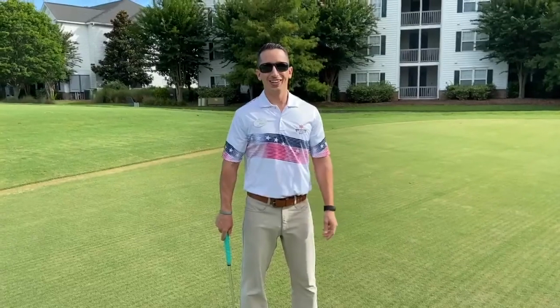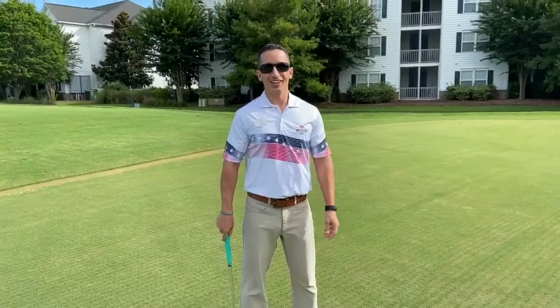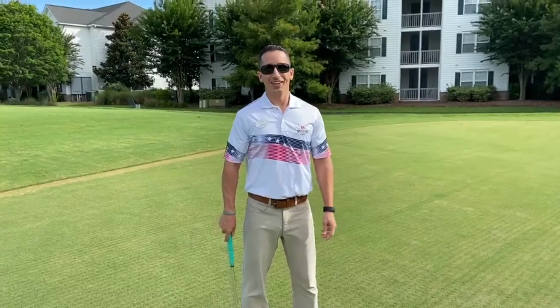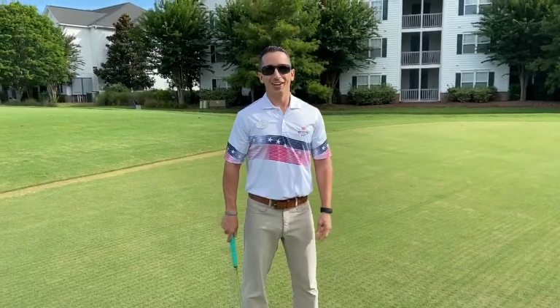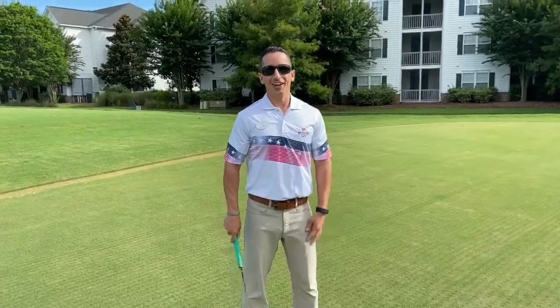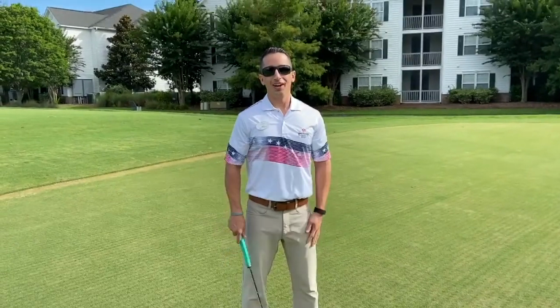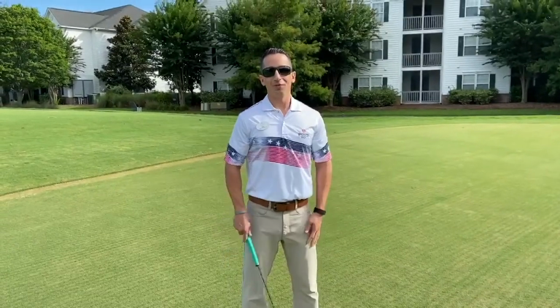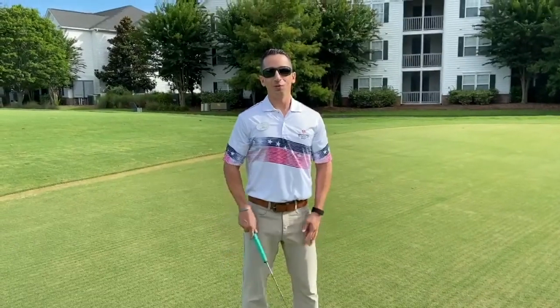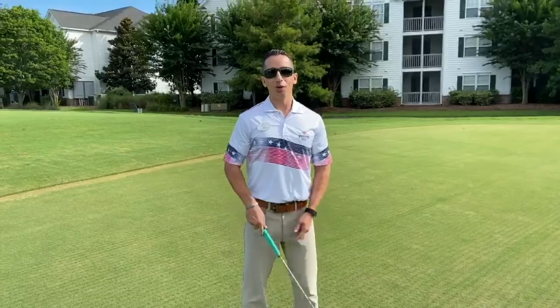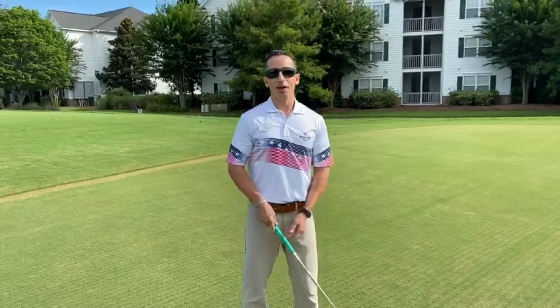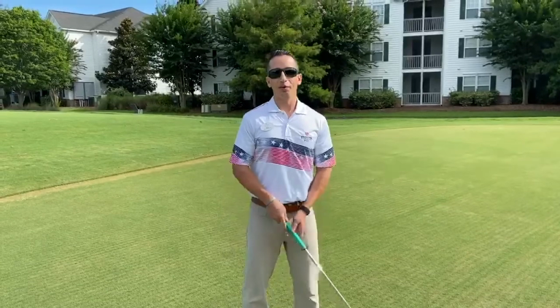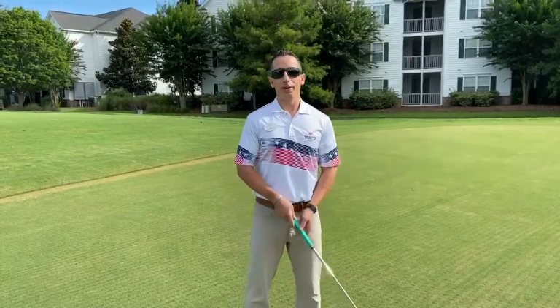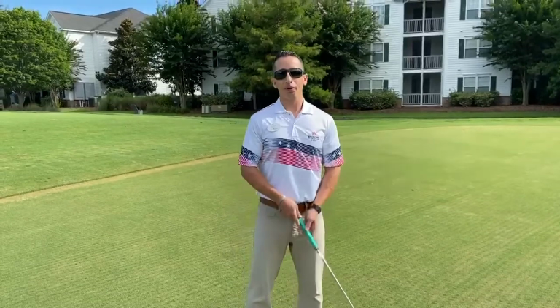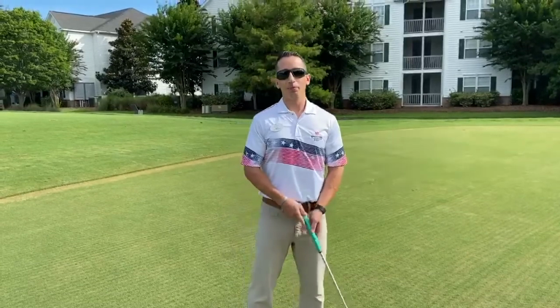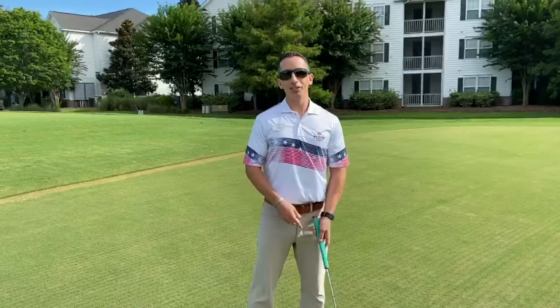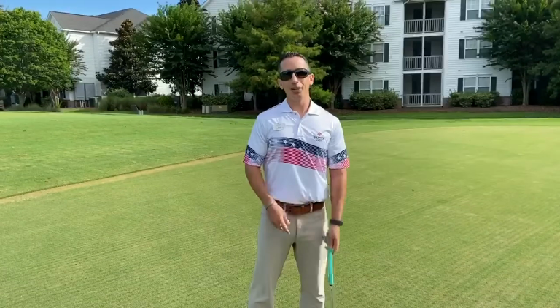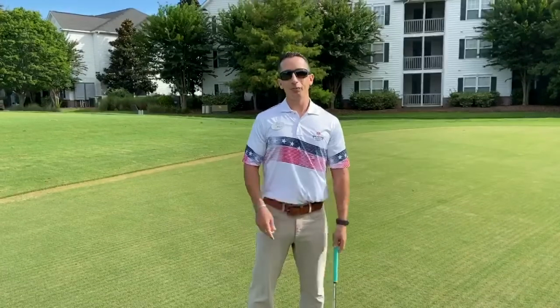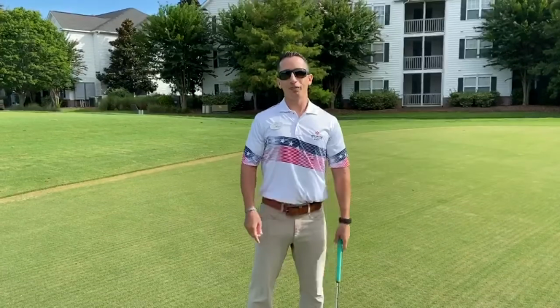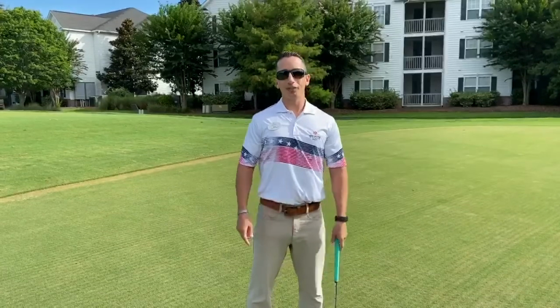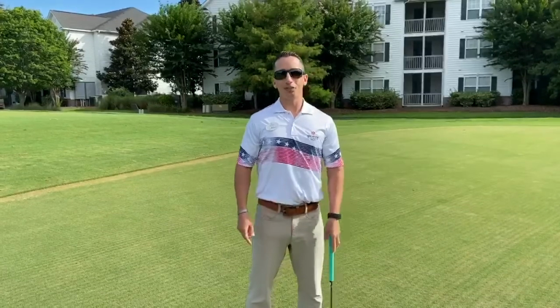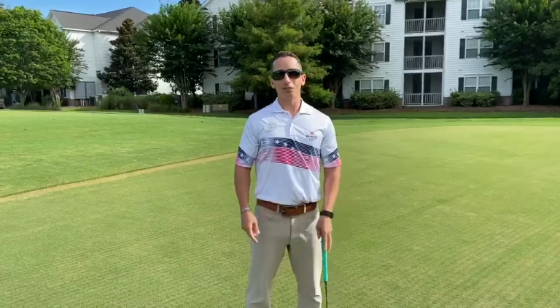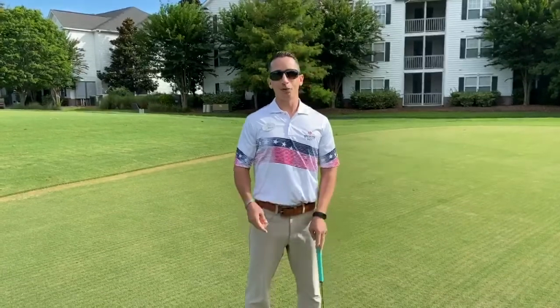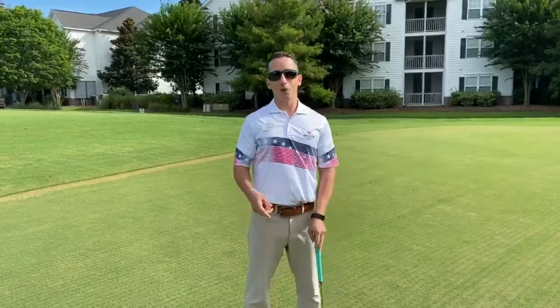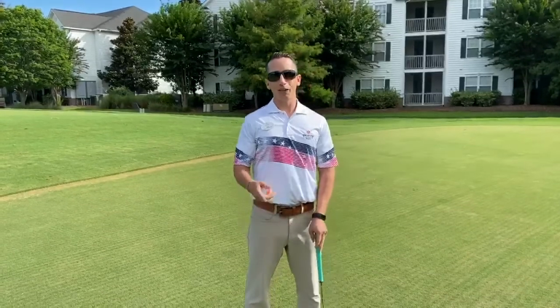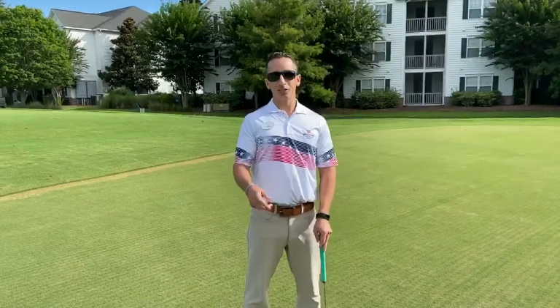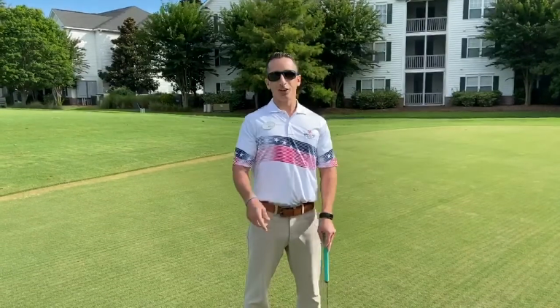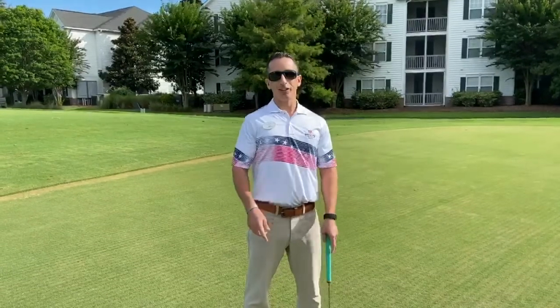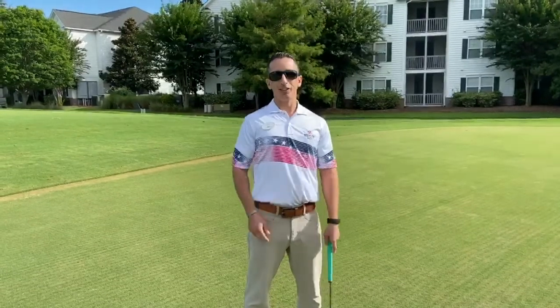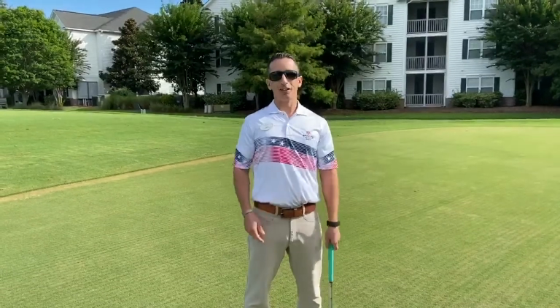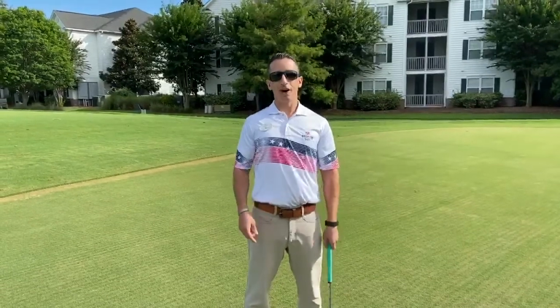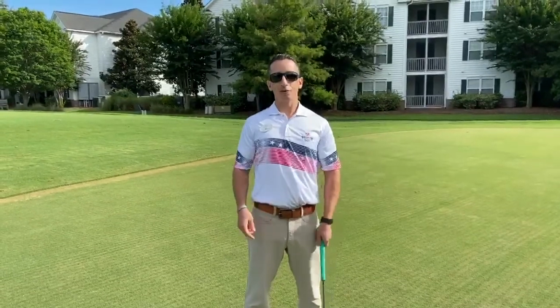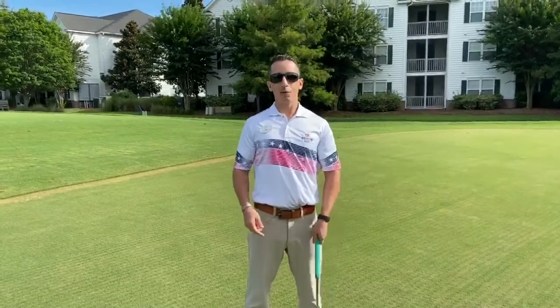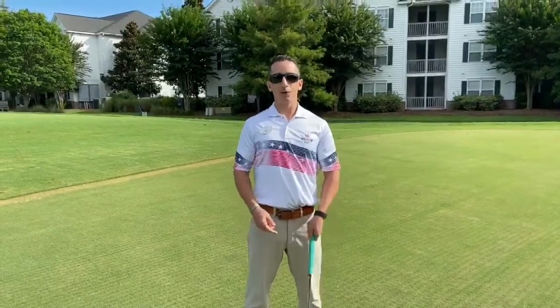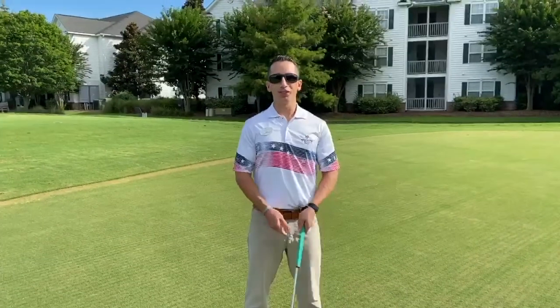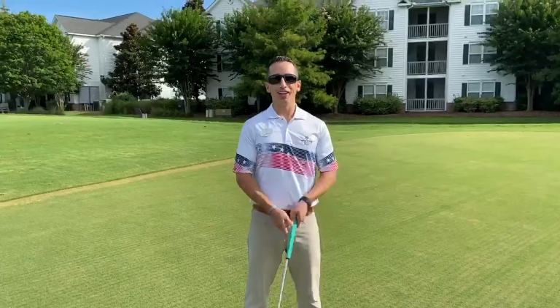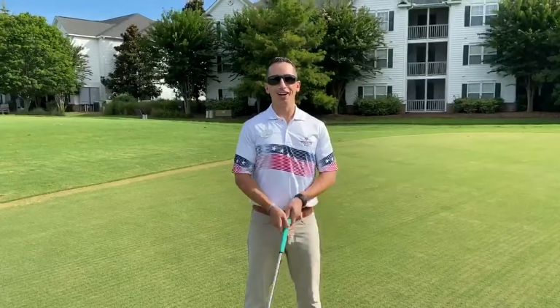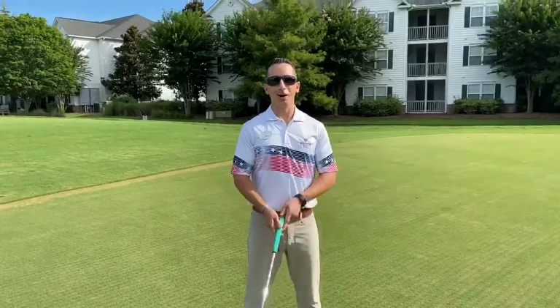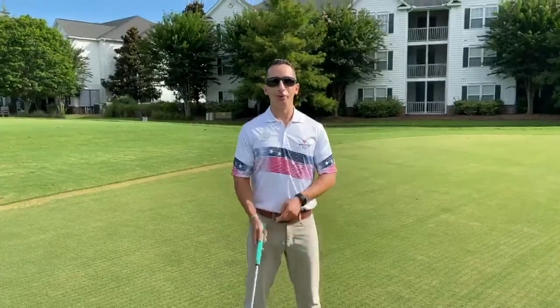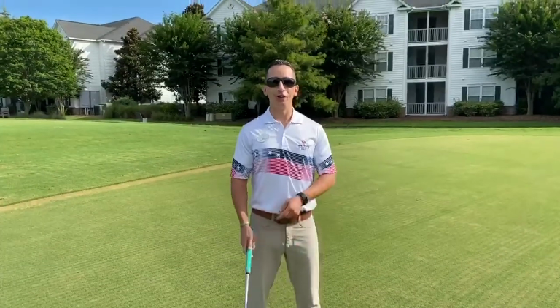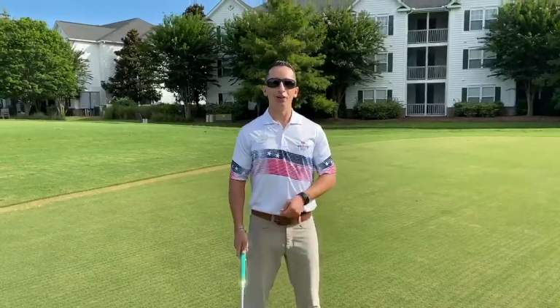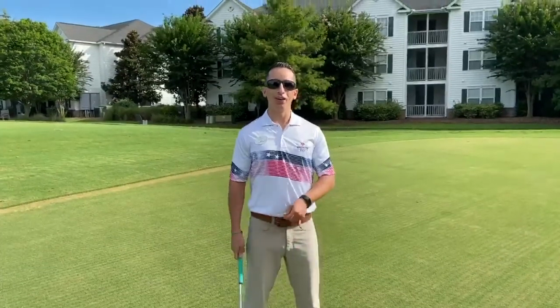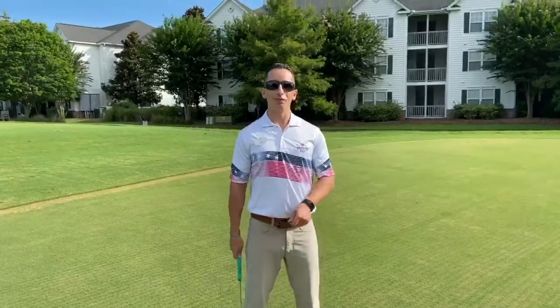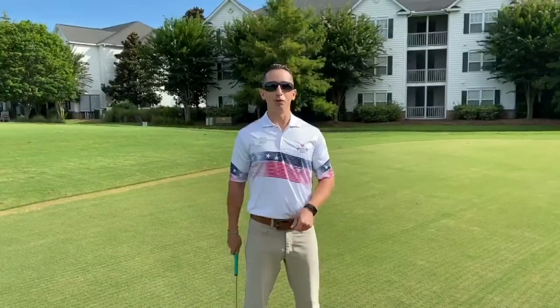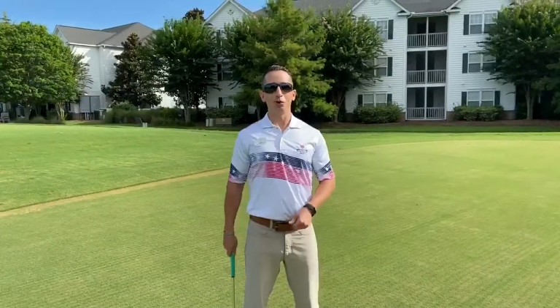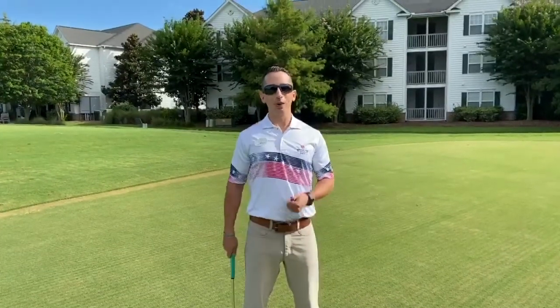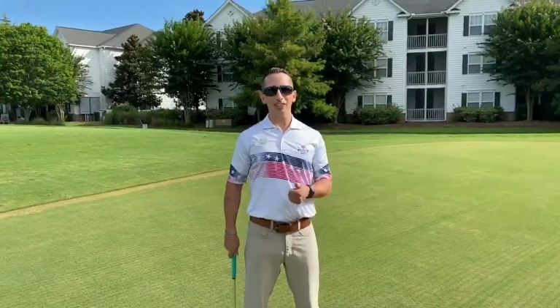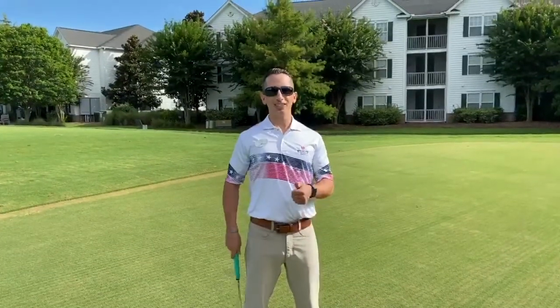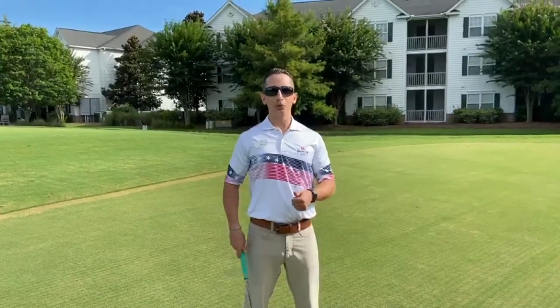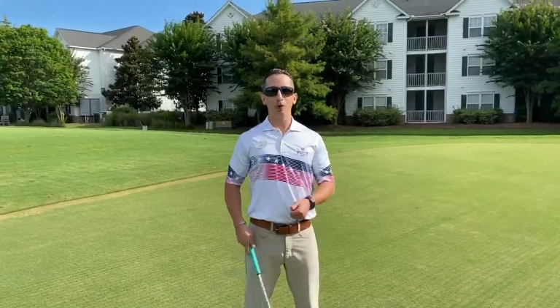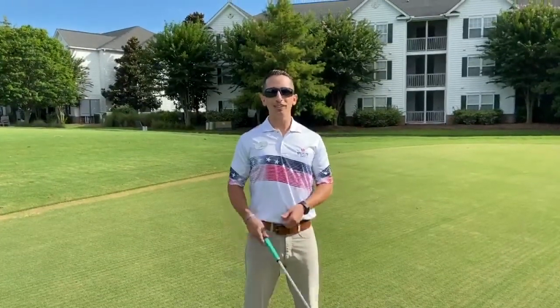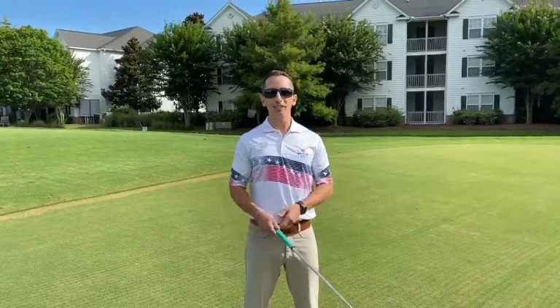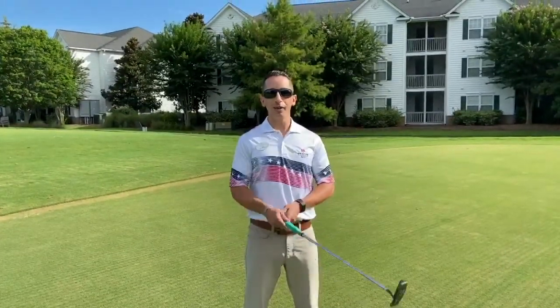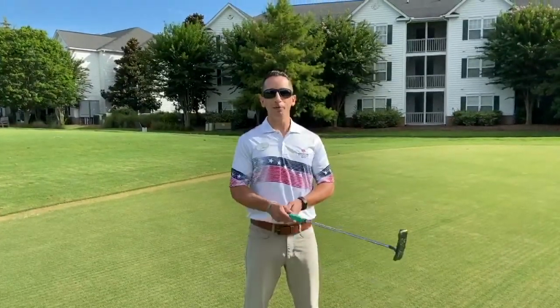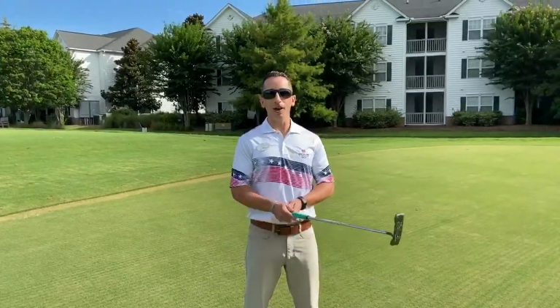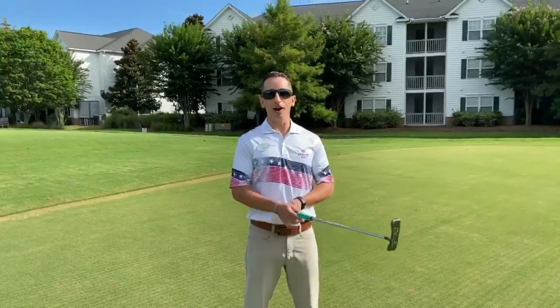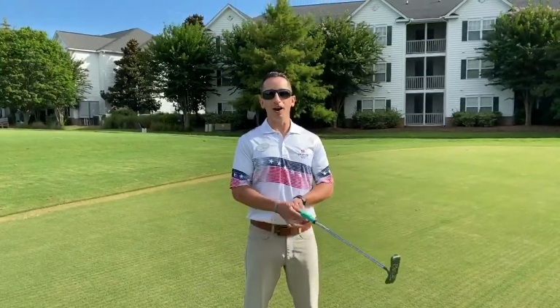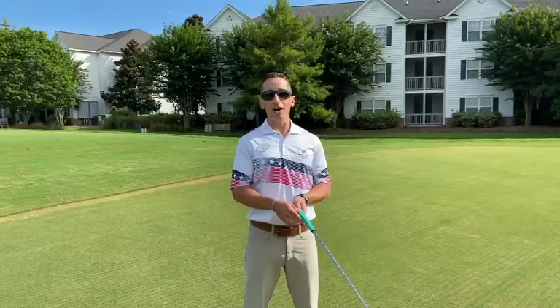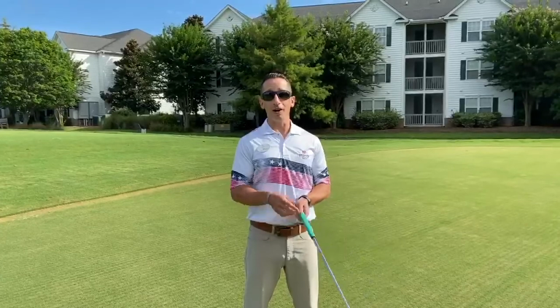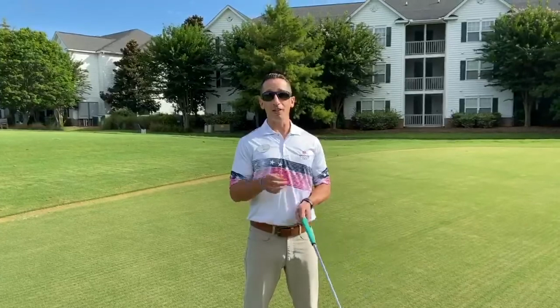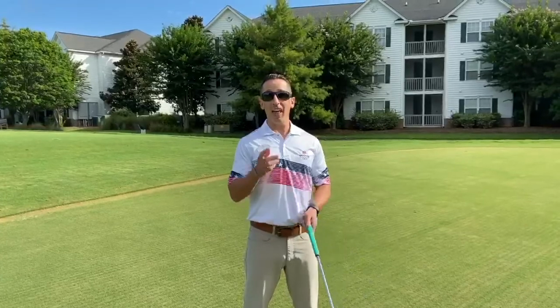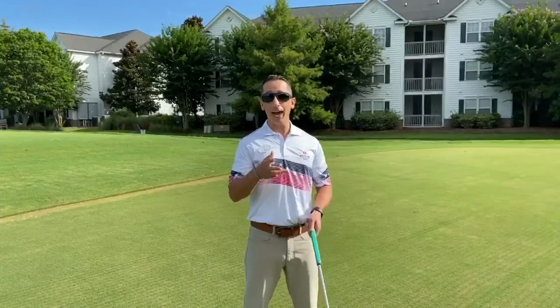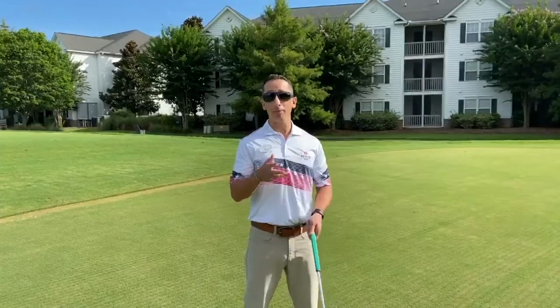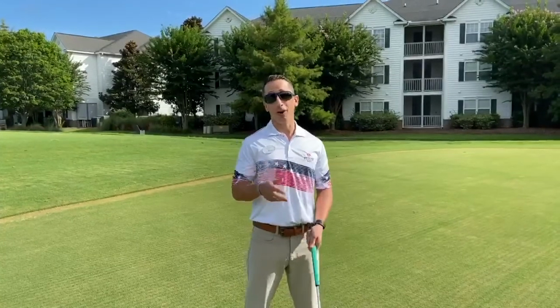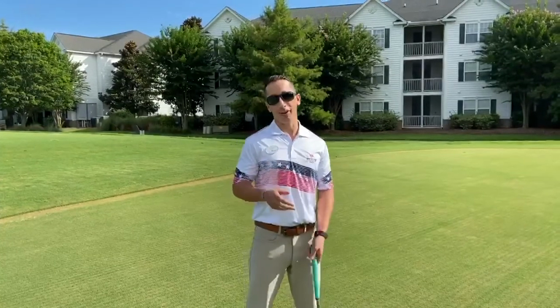Hey everyone, I'm Mike, PGA Professional from Watchasaw East Golf Course, and I'm here to give you a quick swing tip on lag putting.